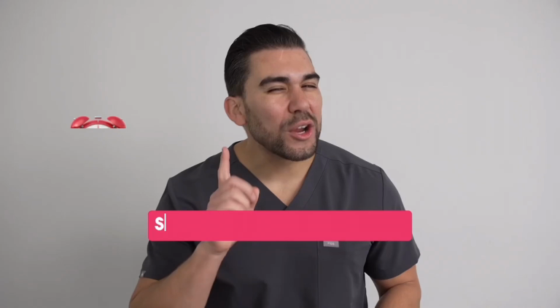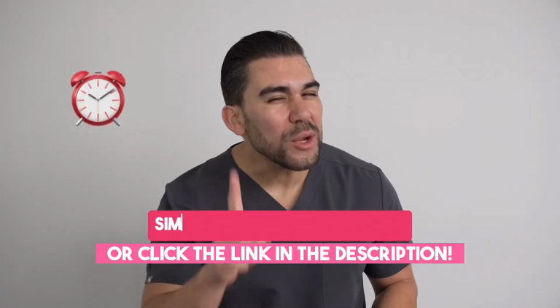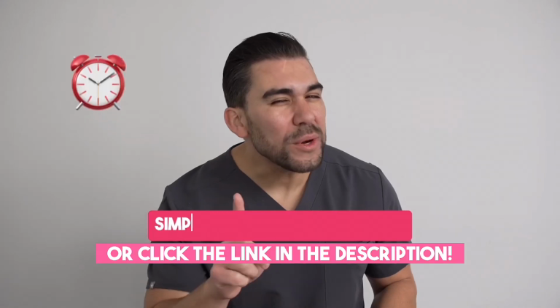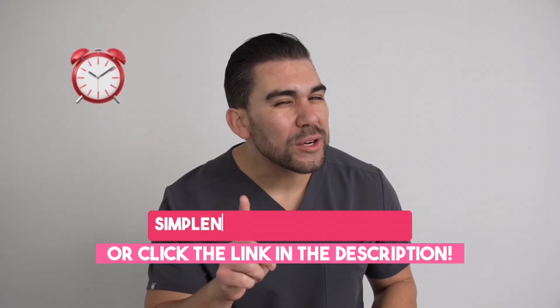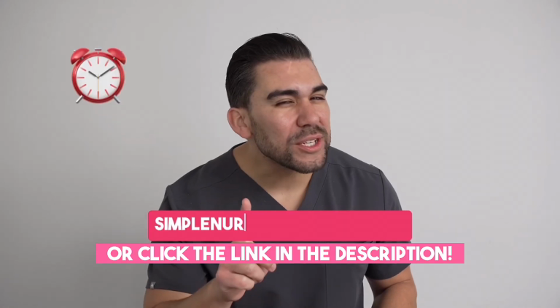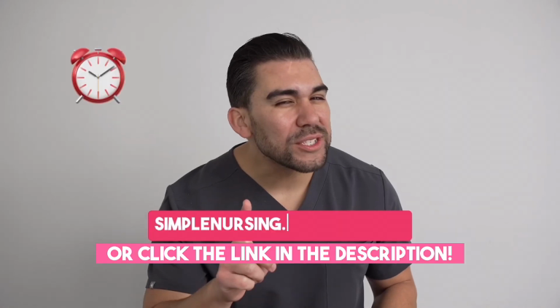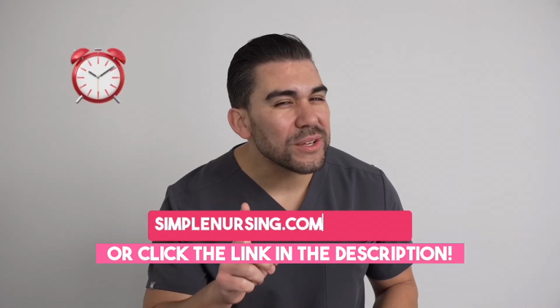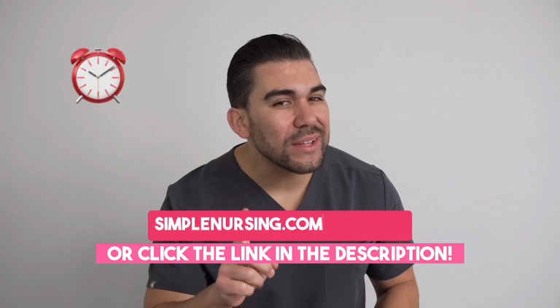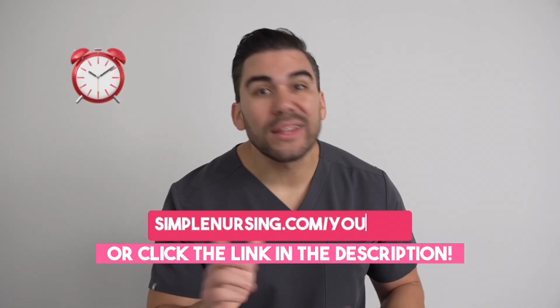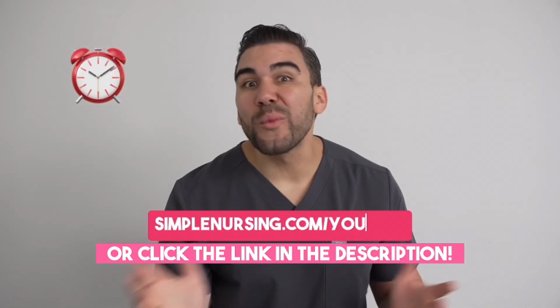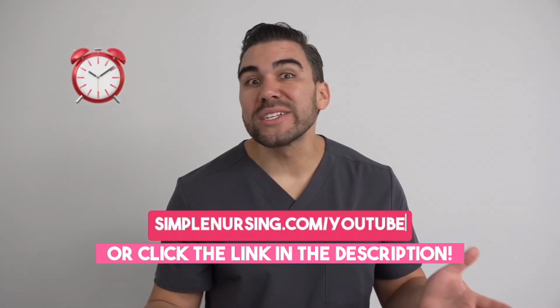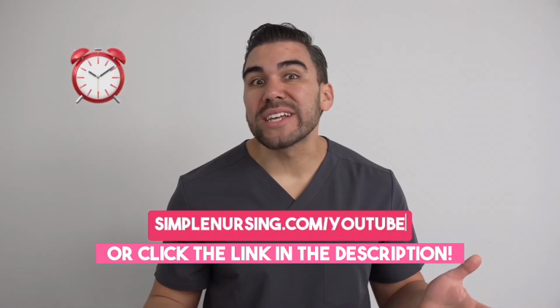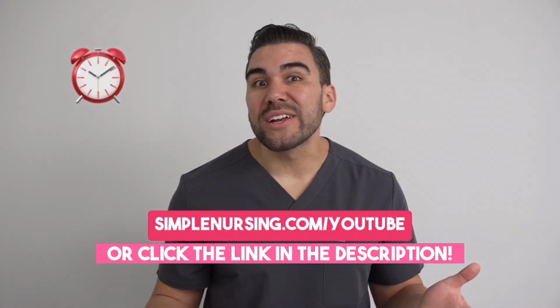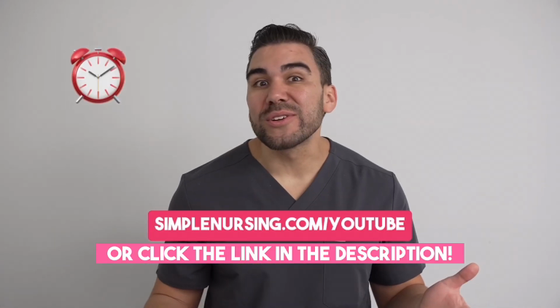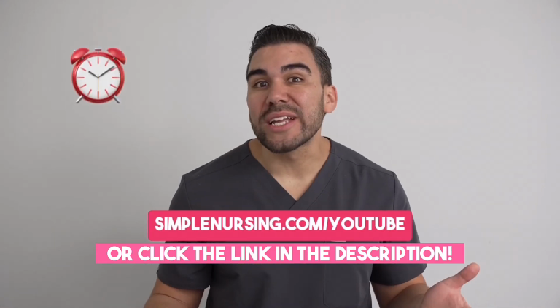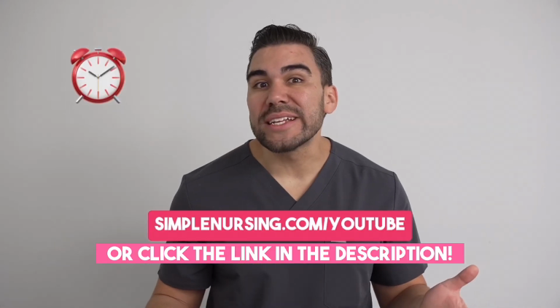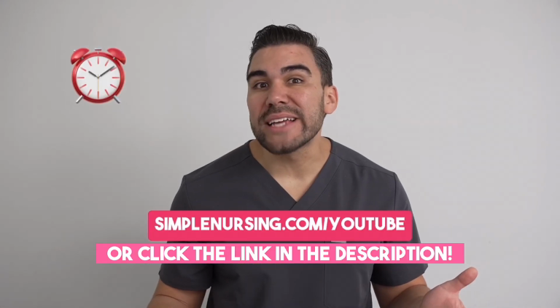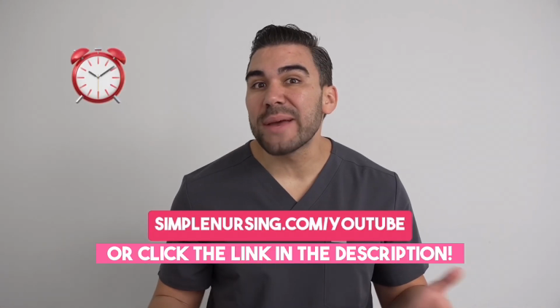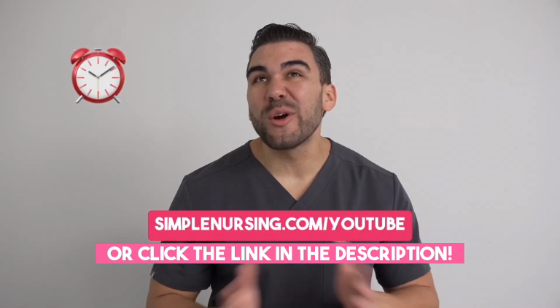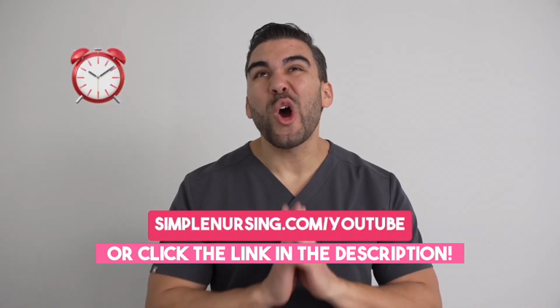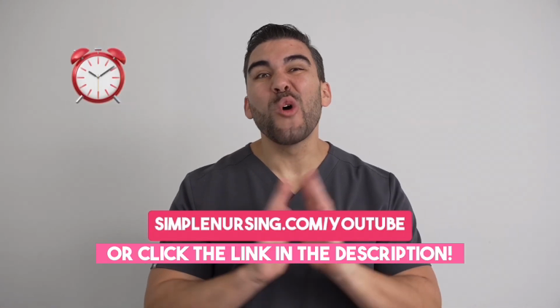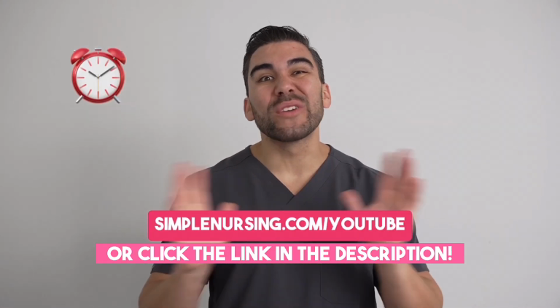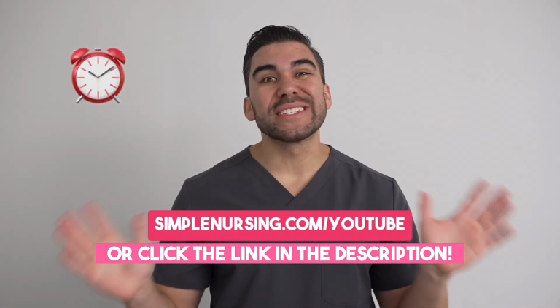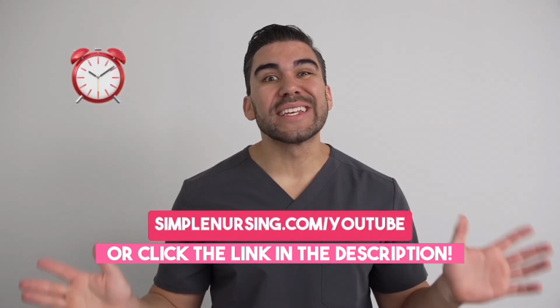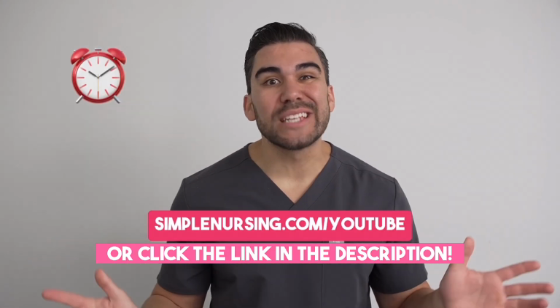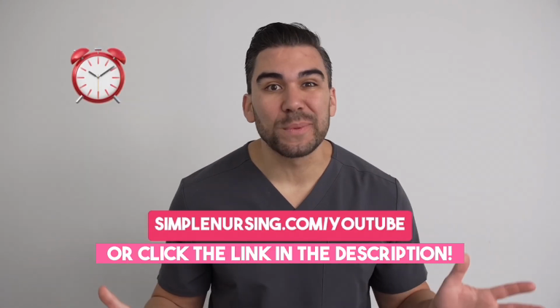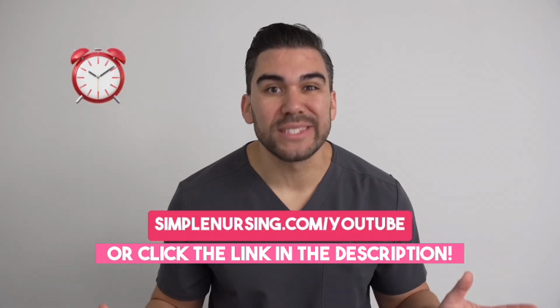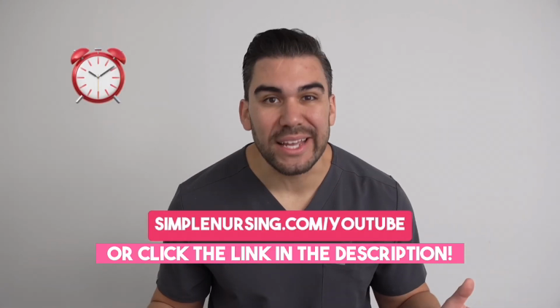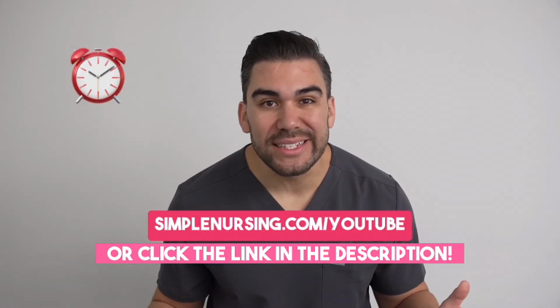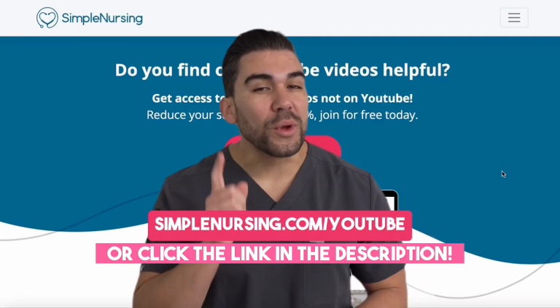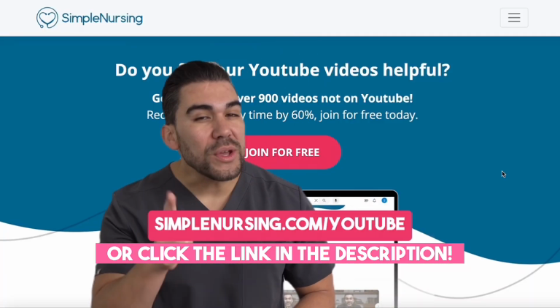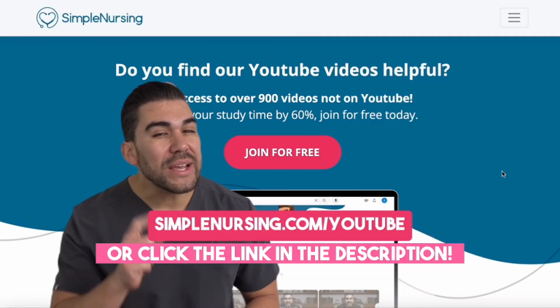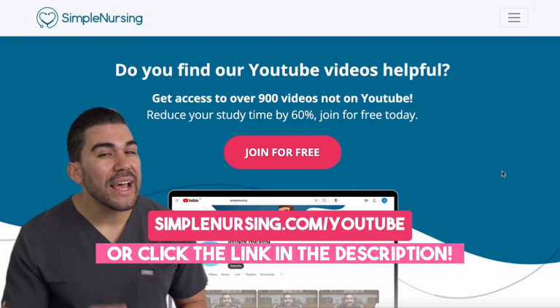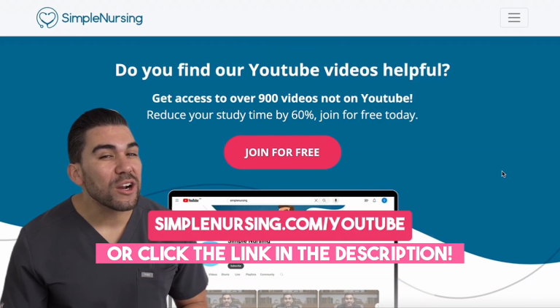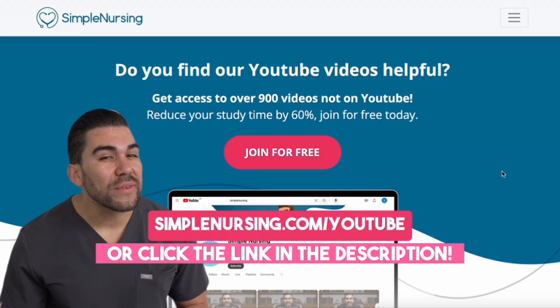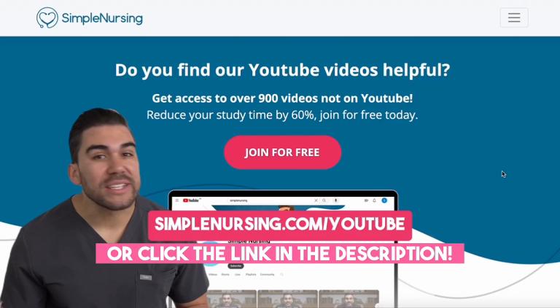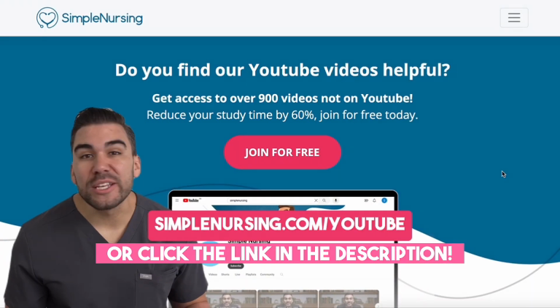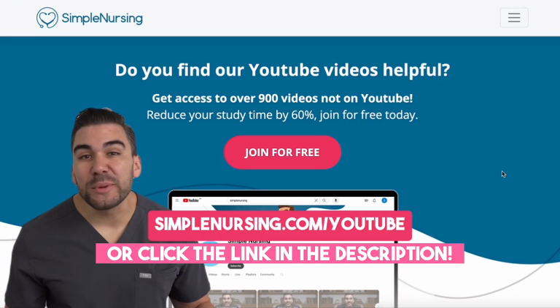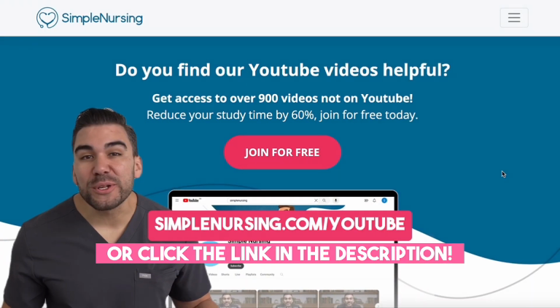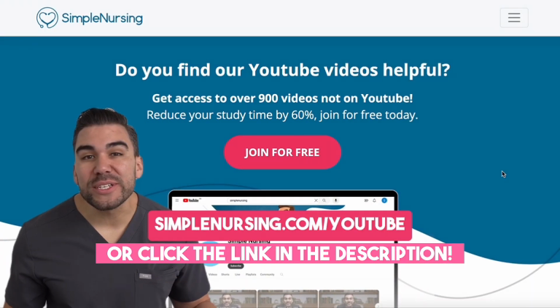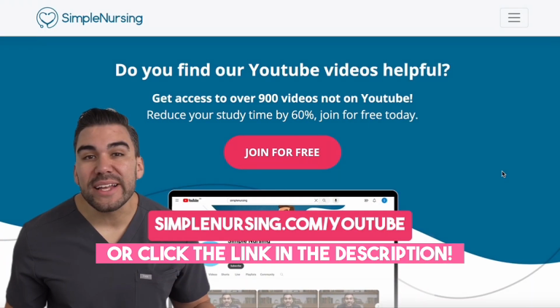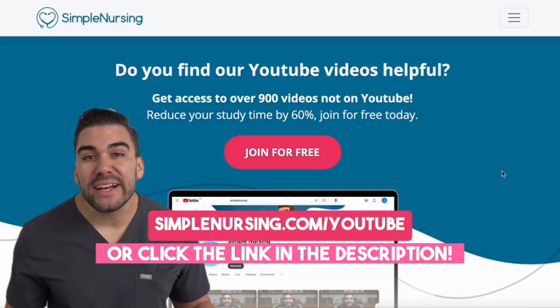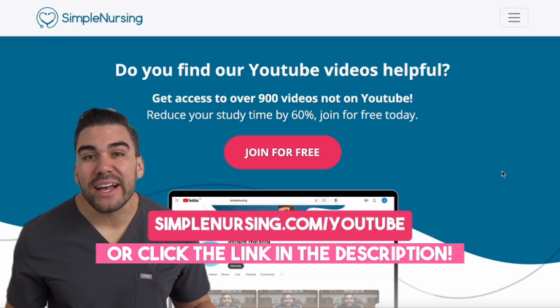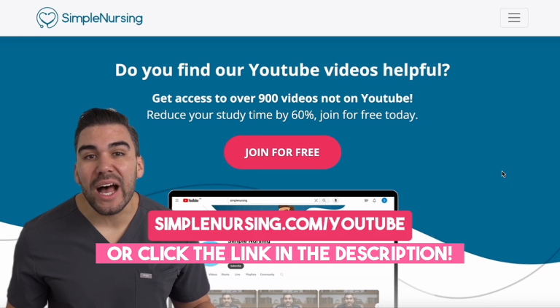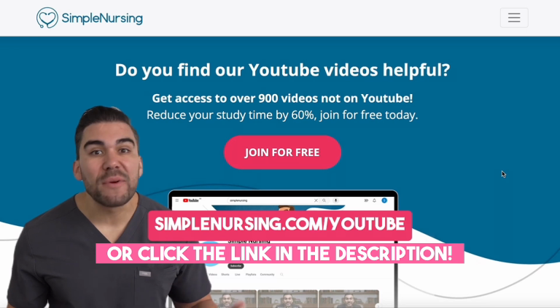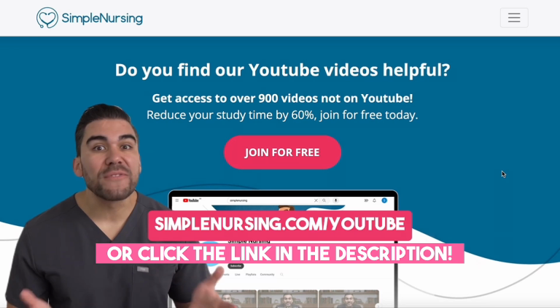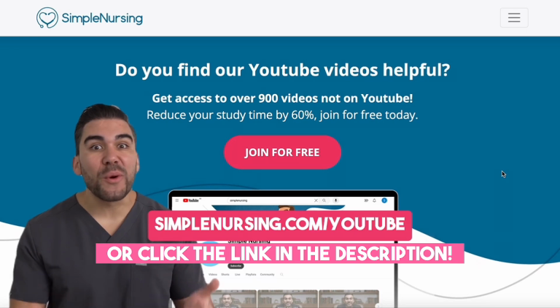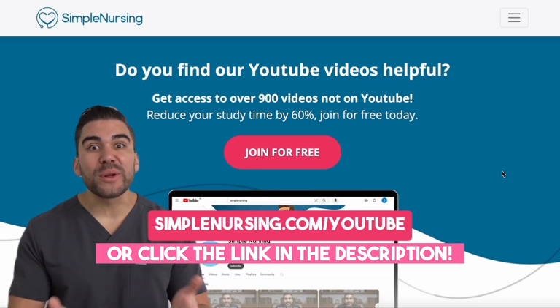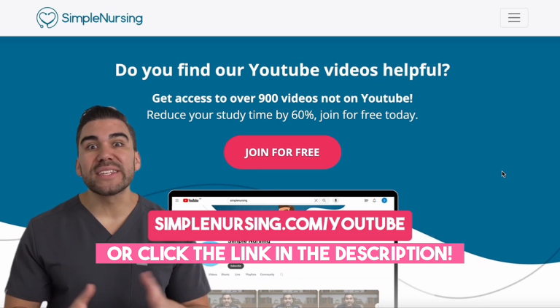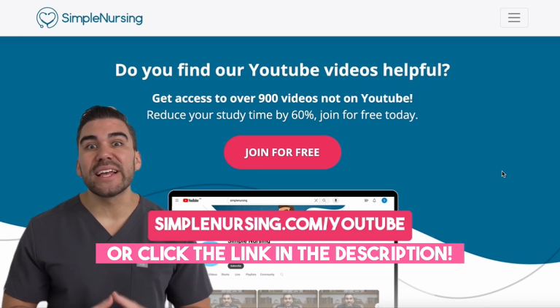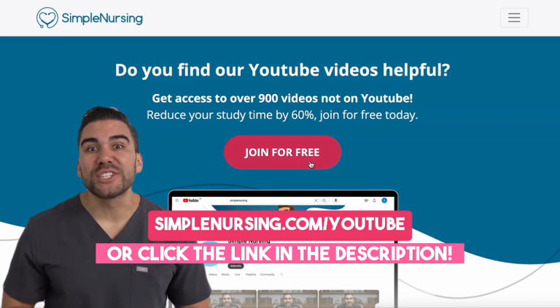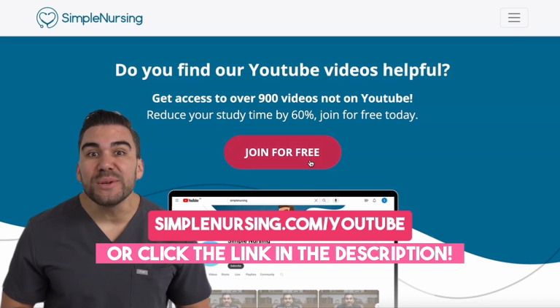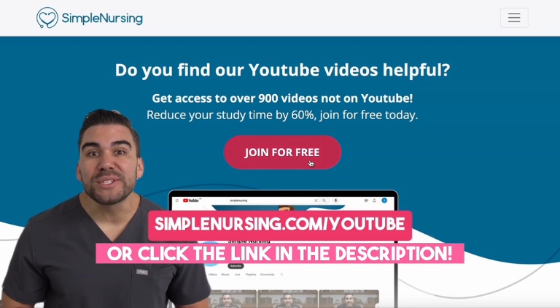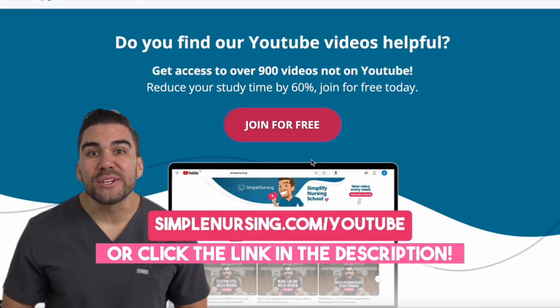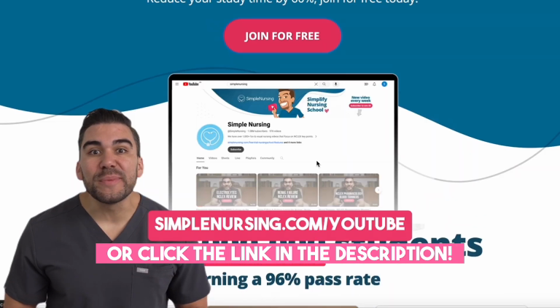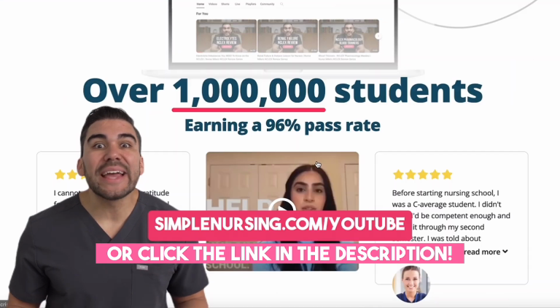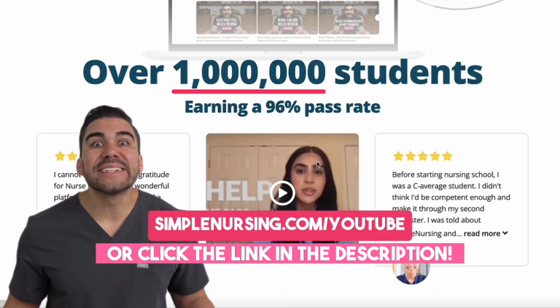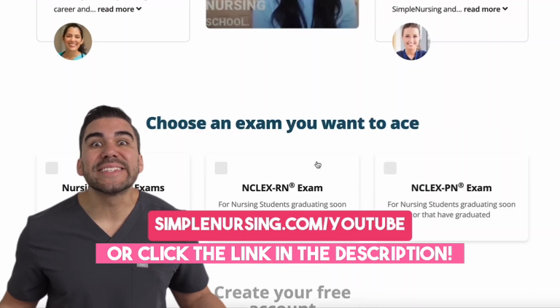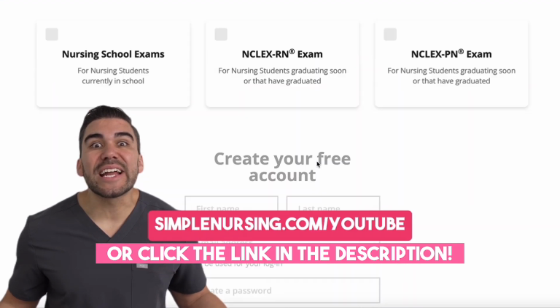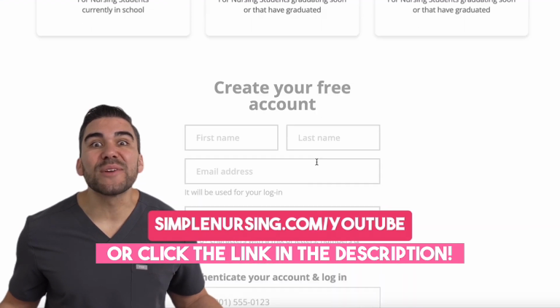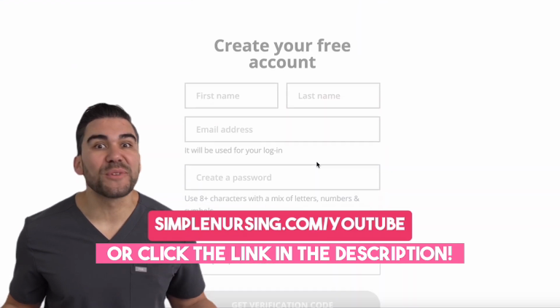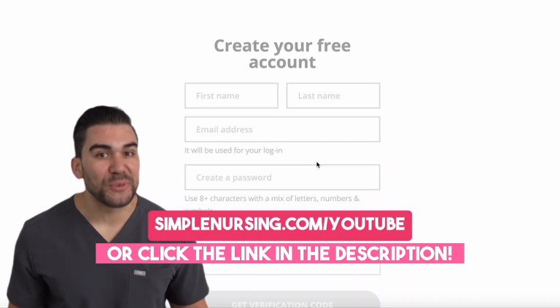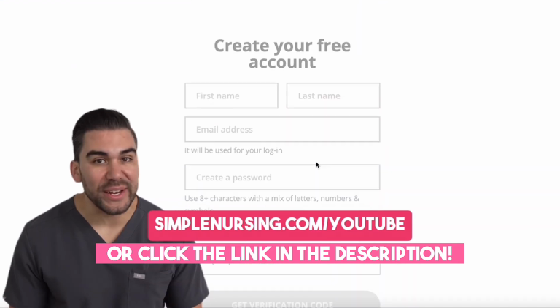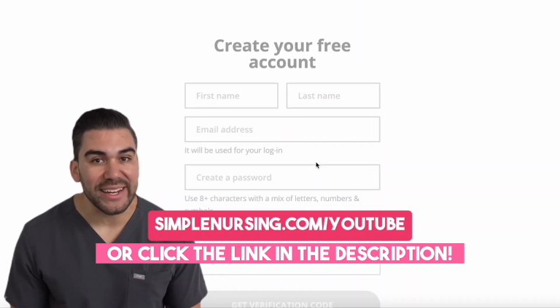Are you a nursing student that wants to cut your study time by over 60%? Head over to SimpleNursing.com/YouTube and sign up for free.